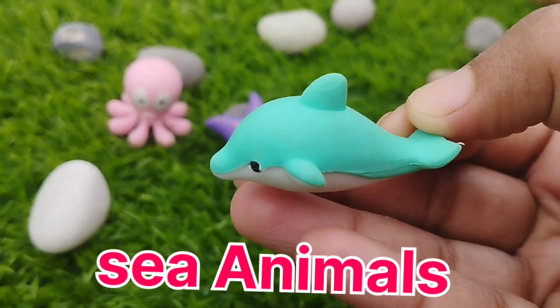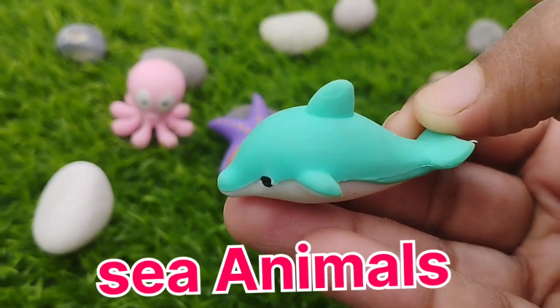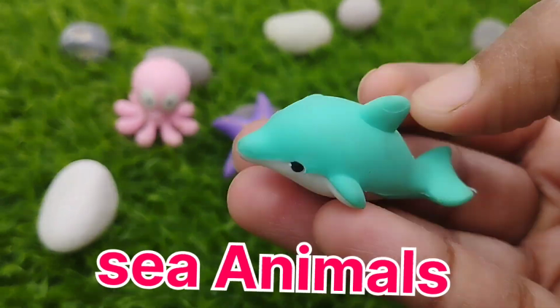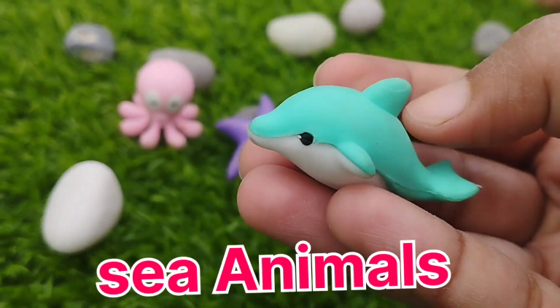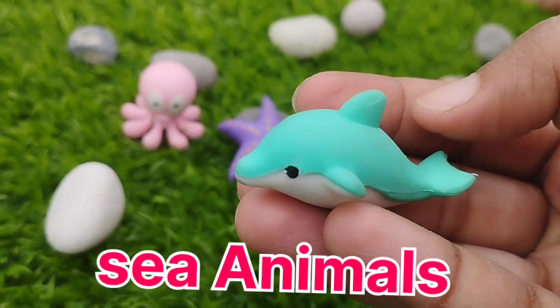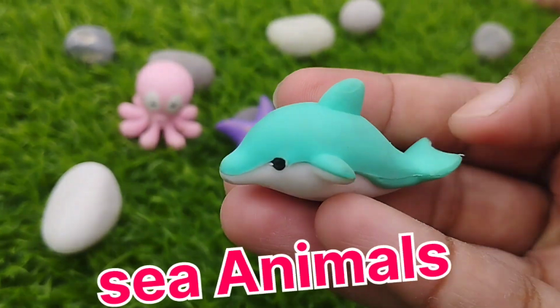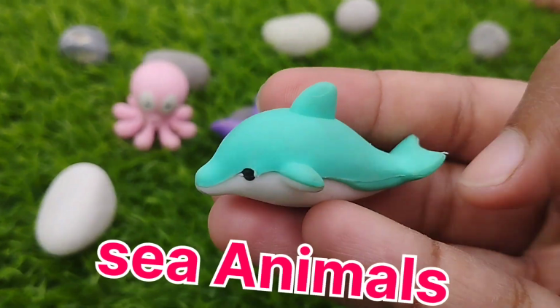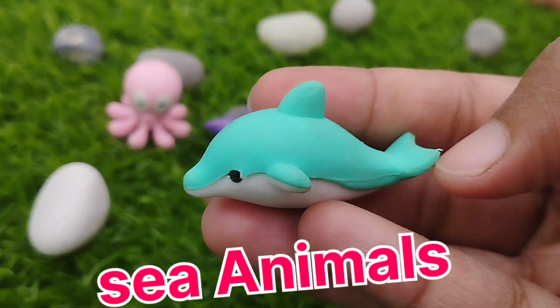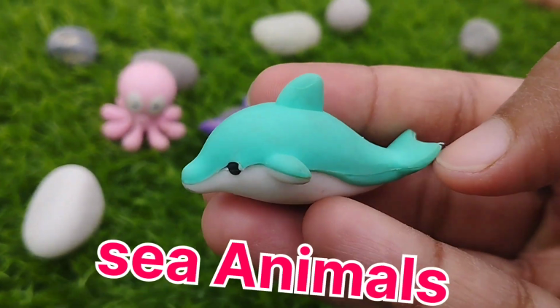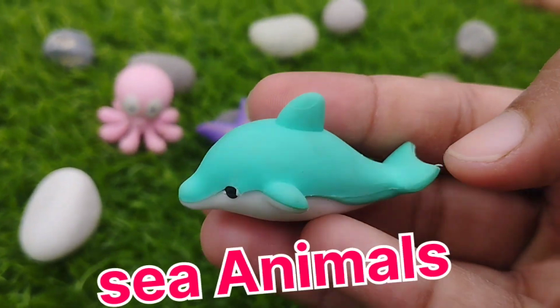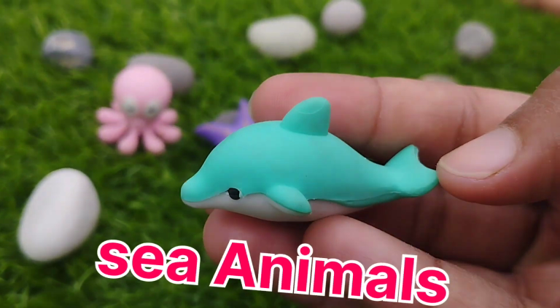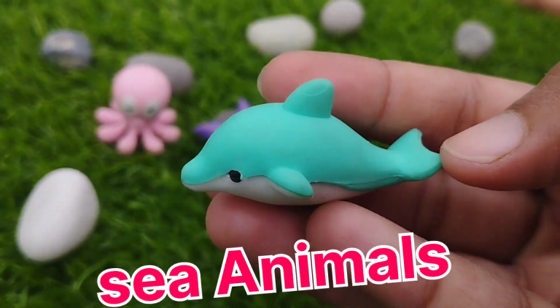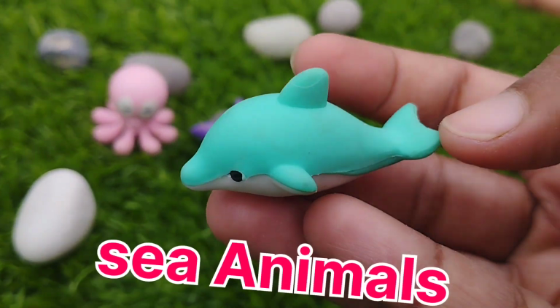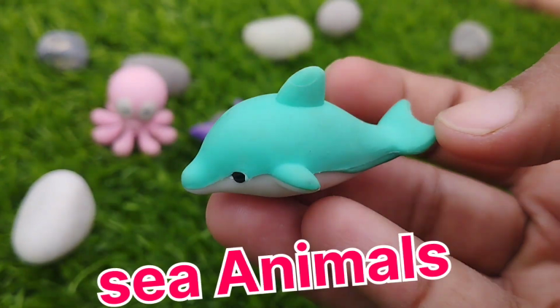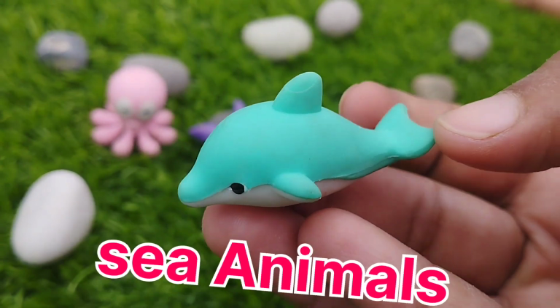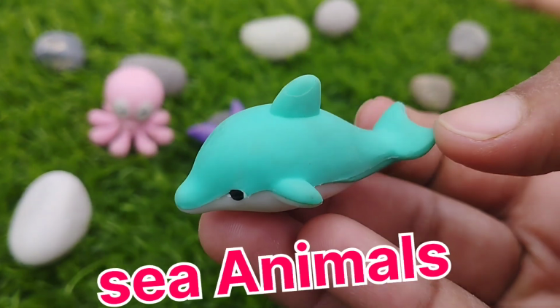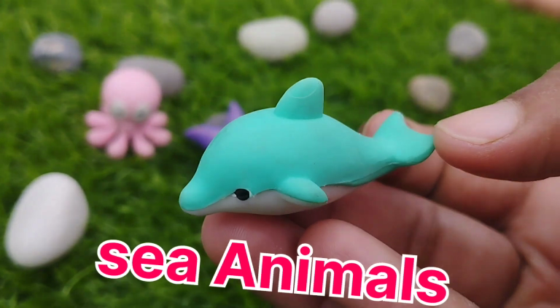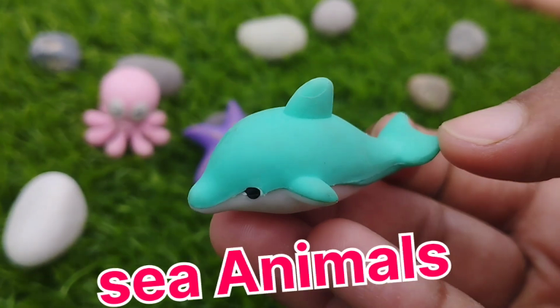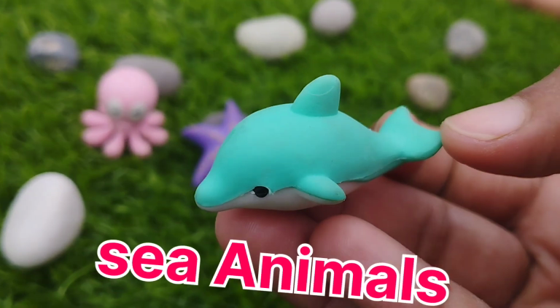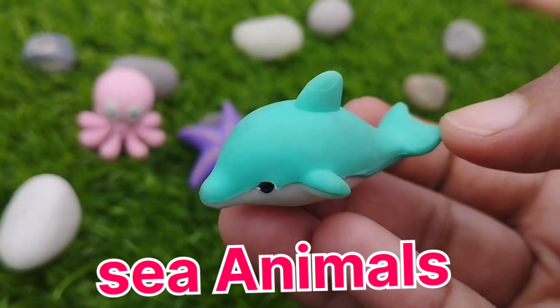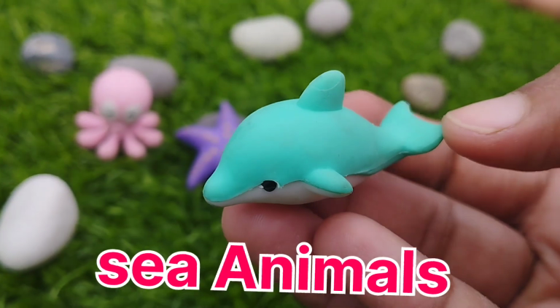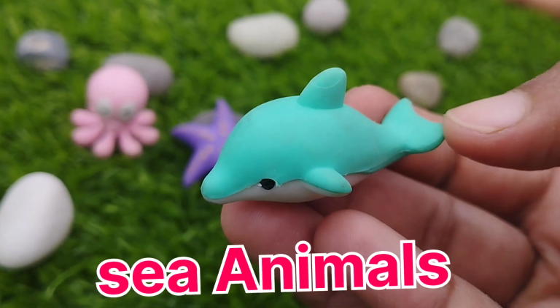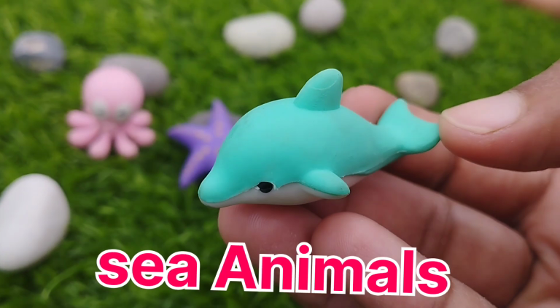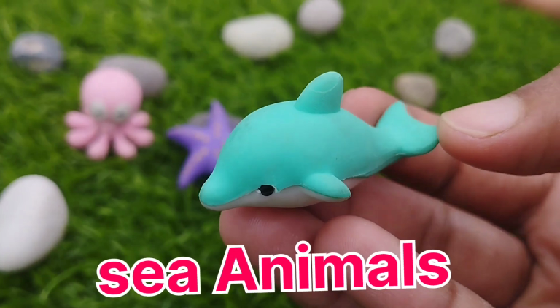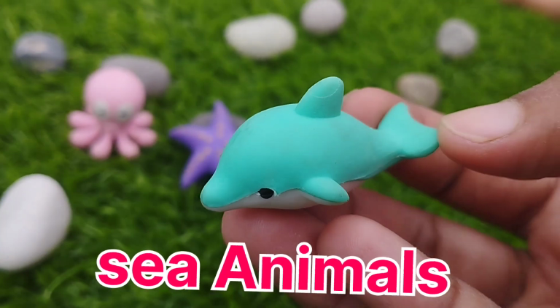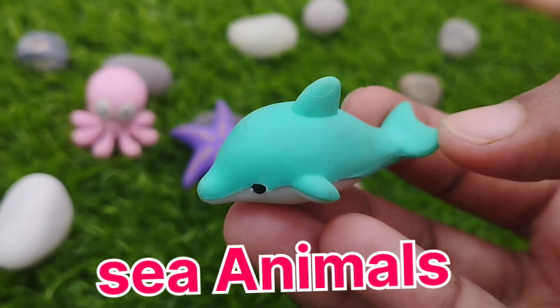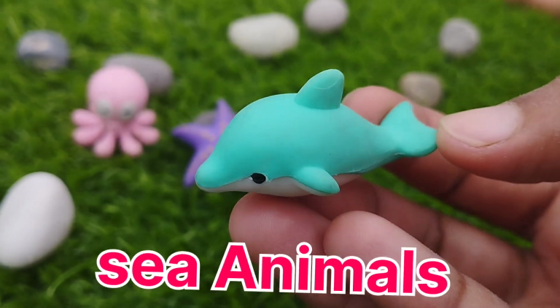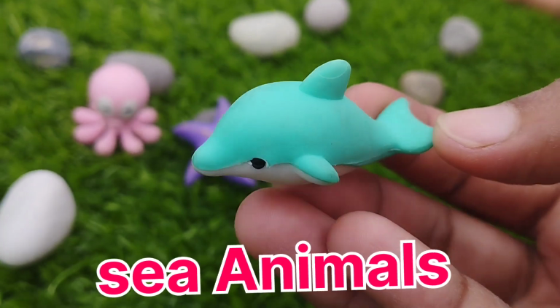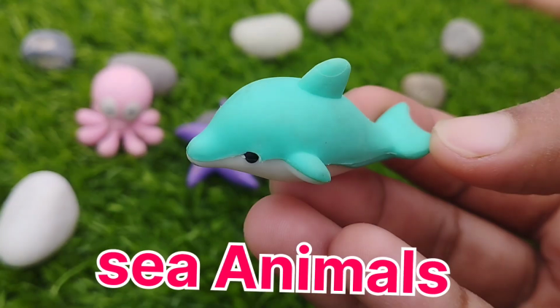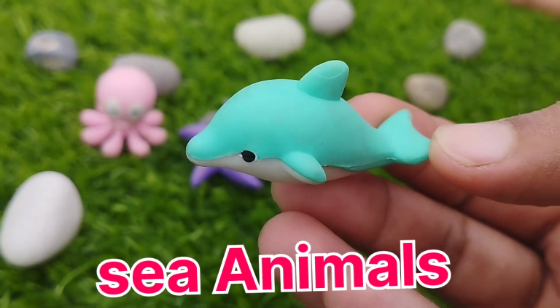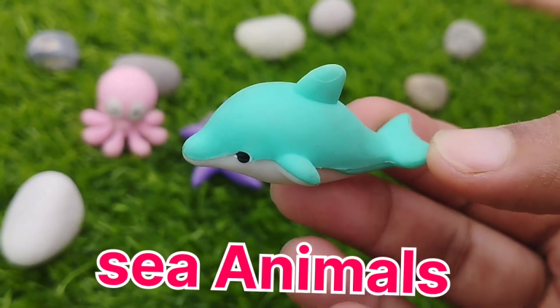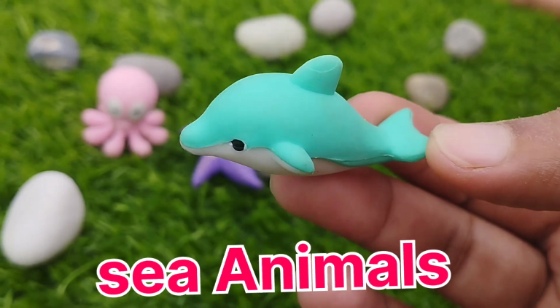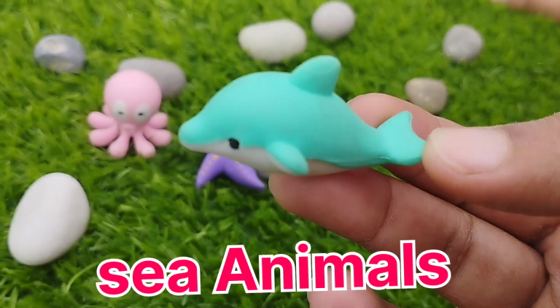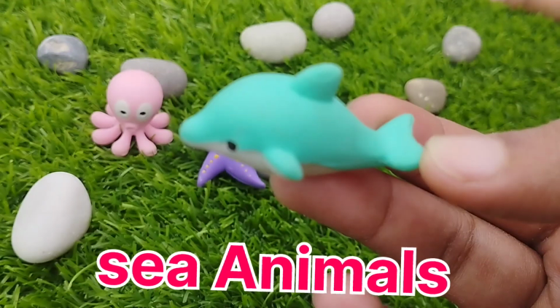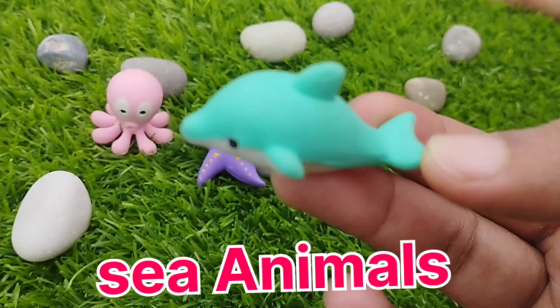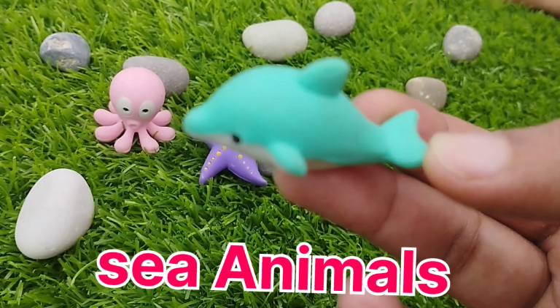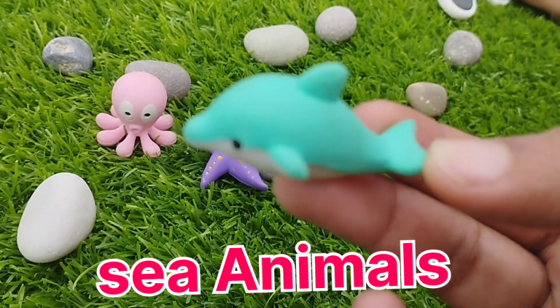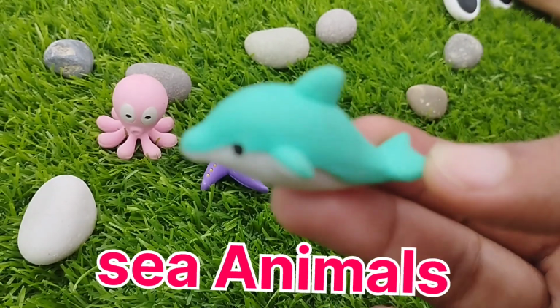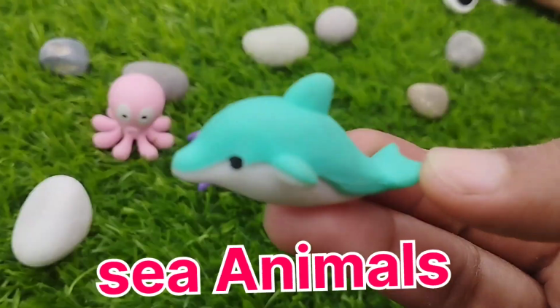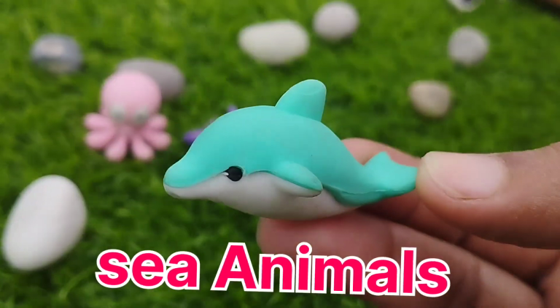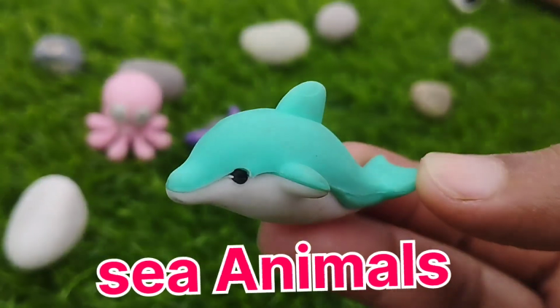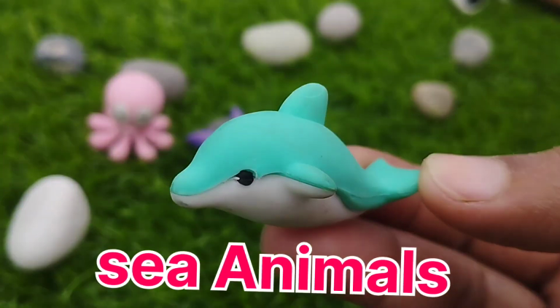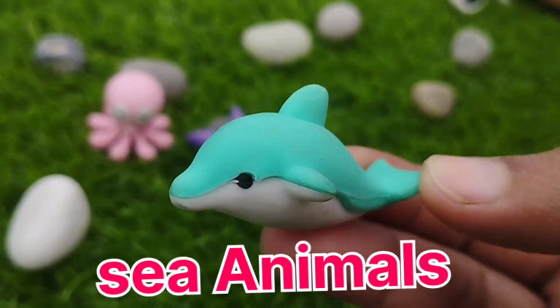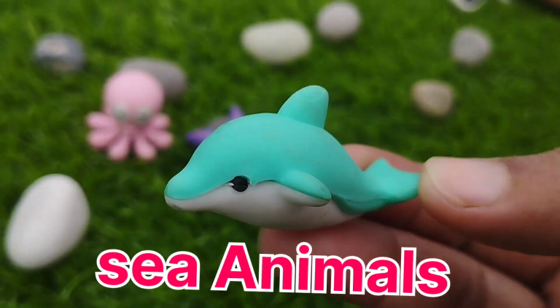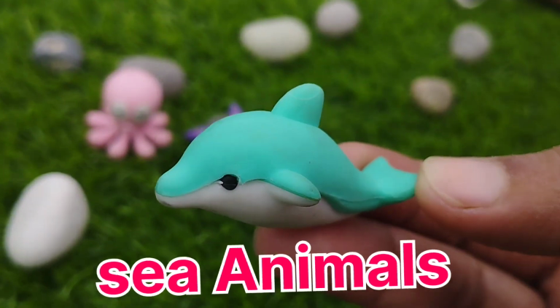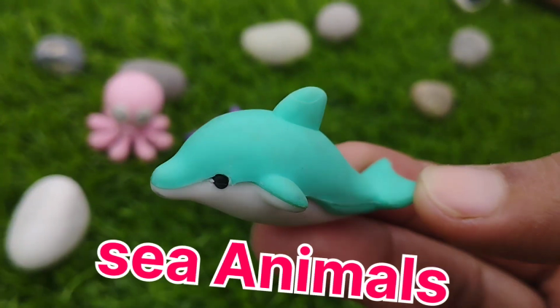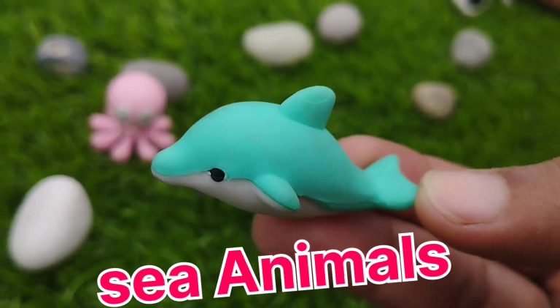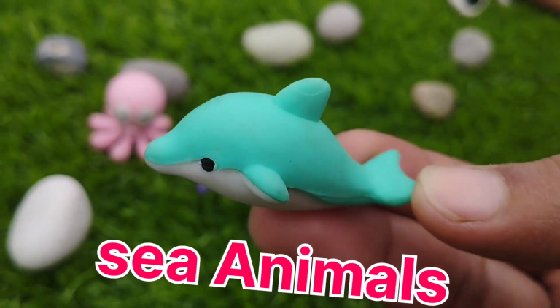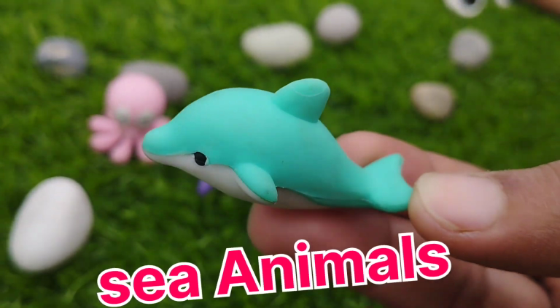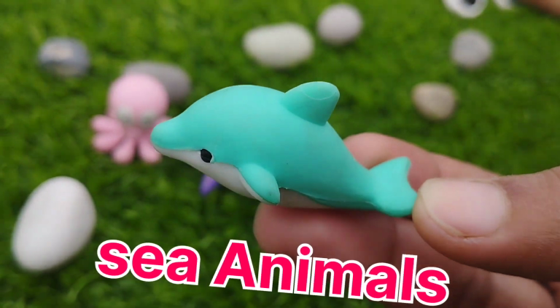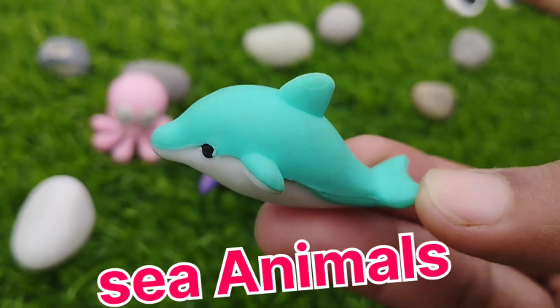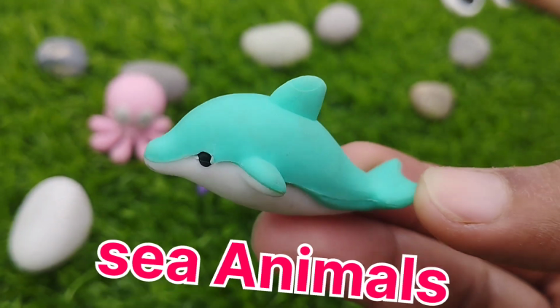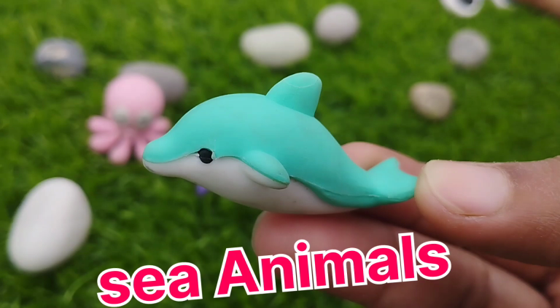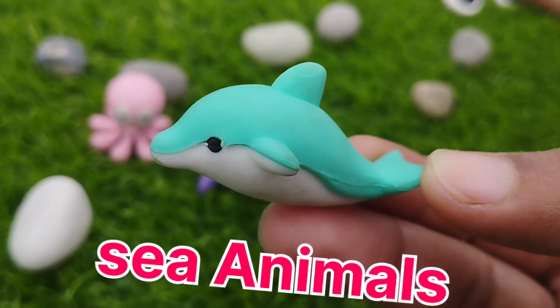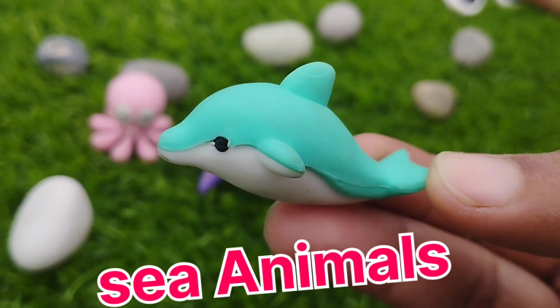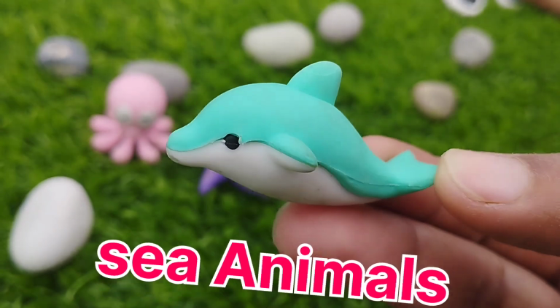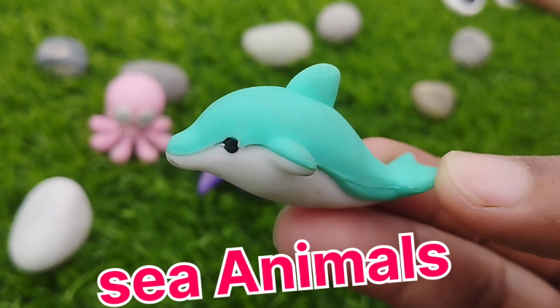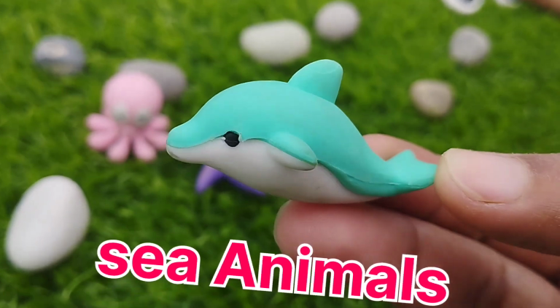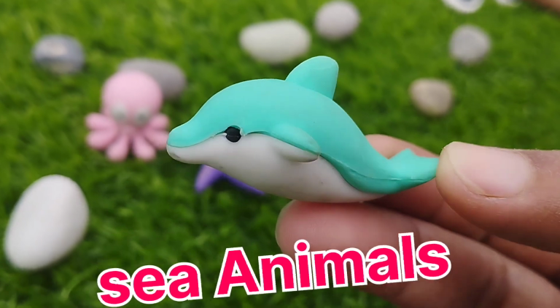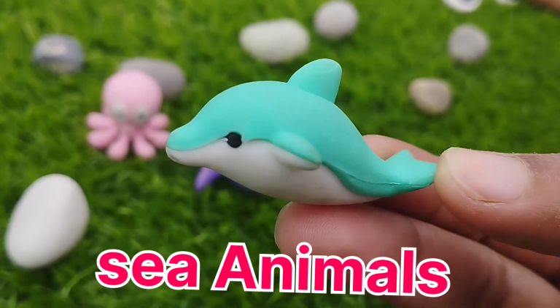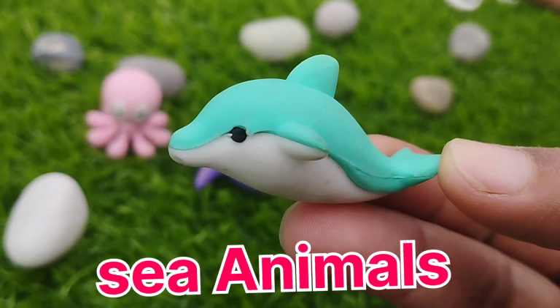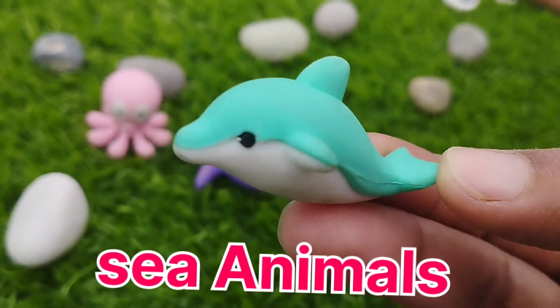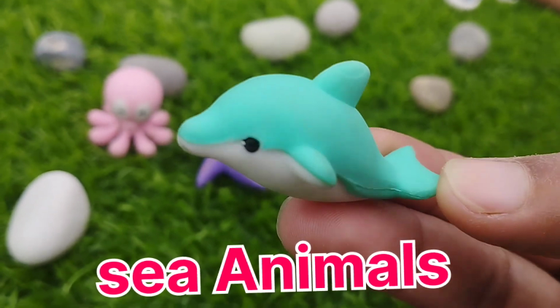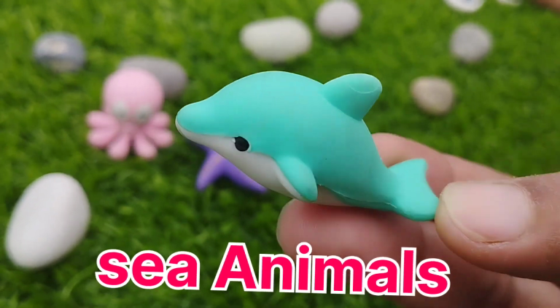The next sea animal is a dolphin. This is a dolphin. A dolphin.